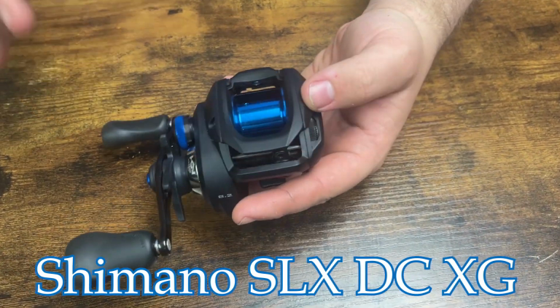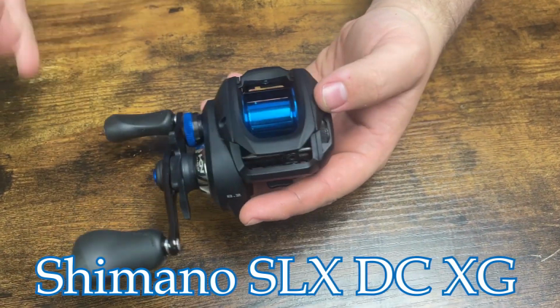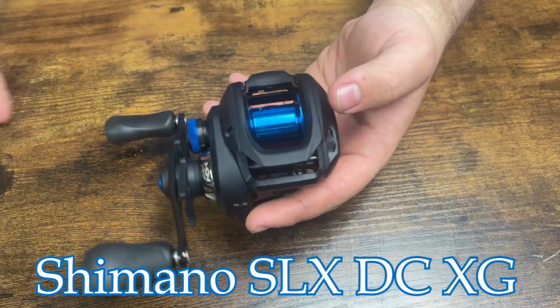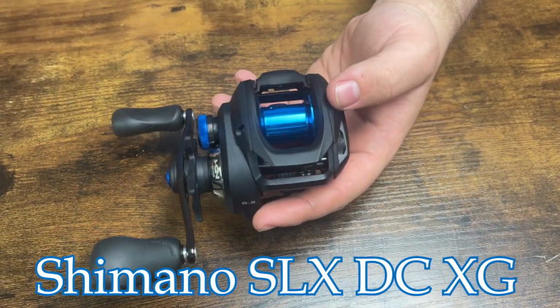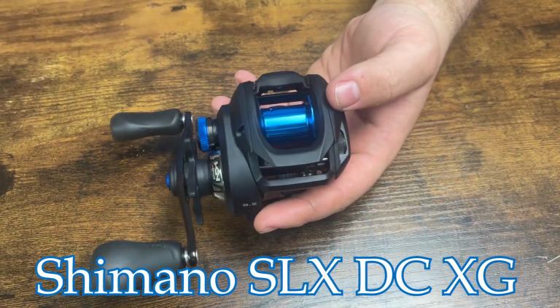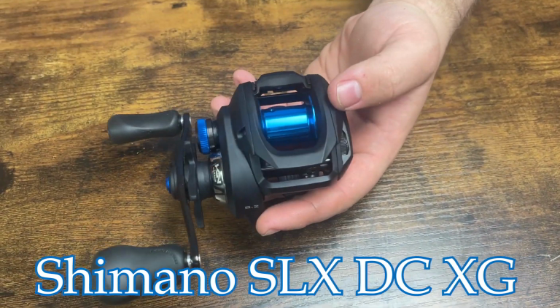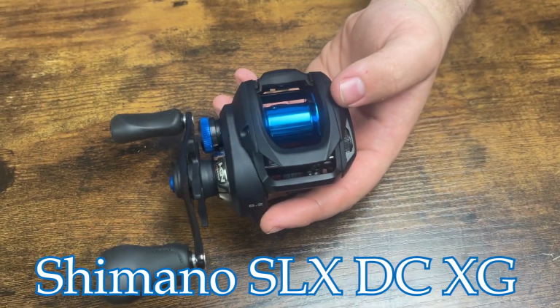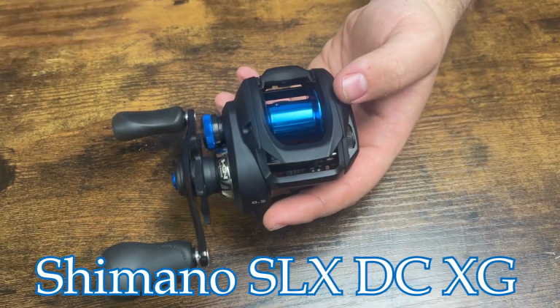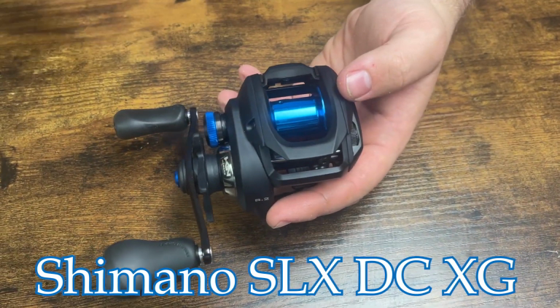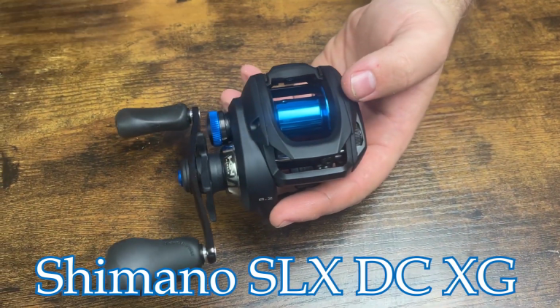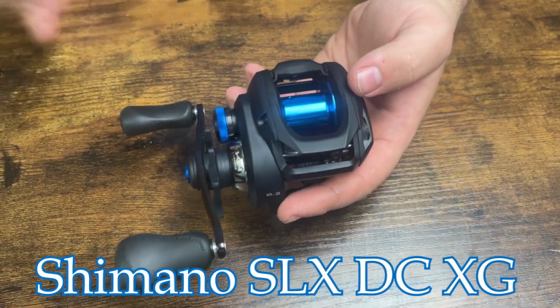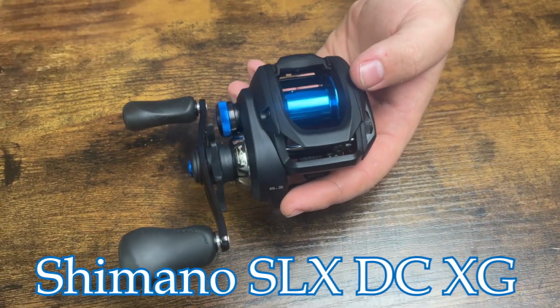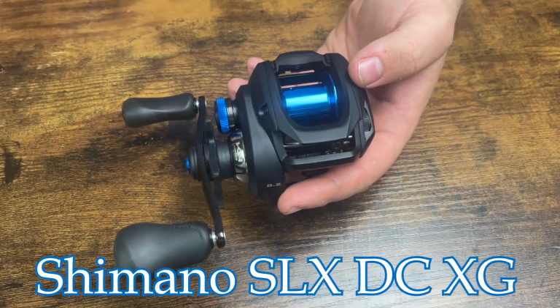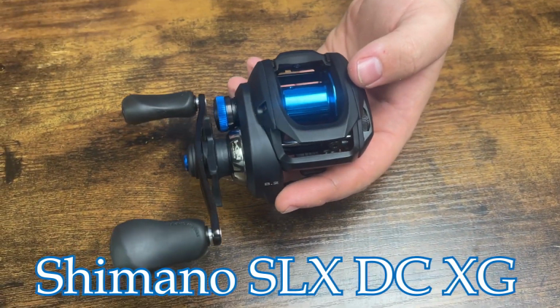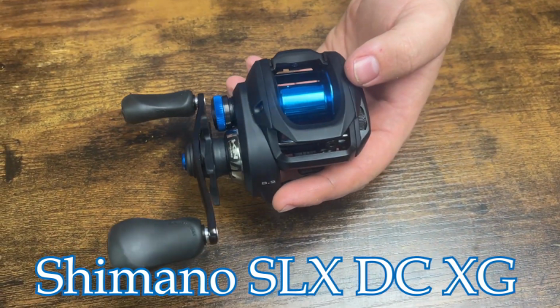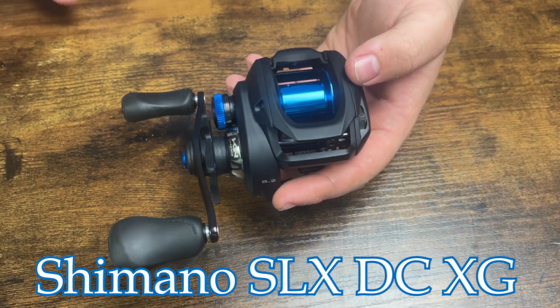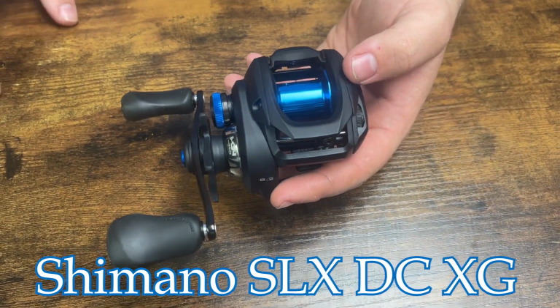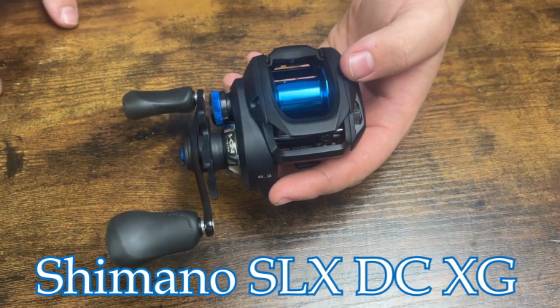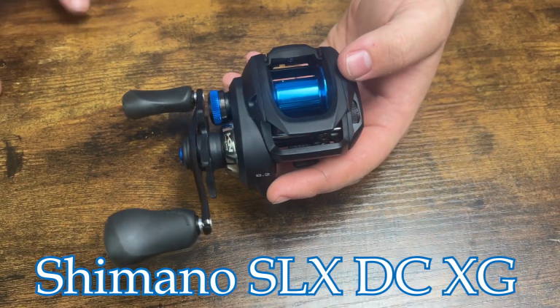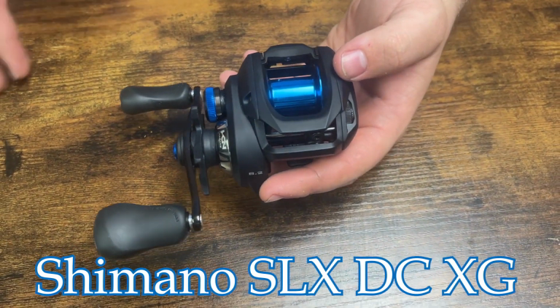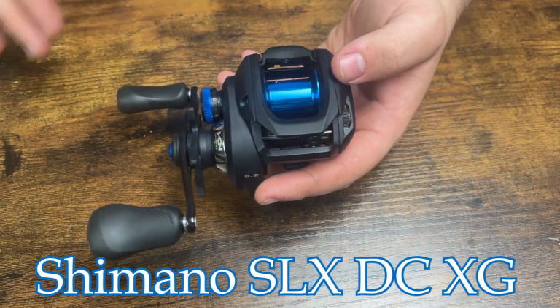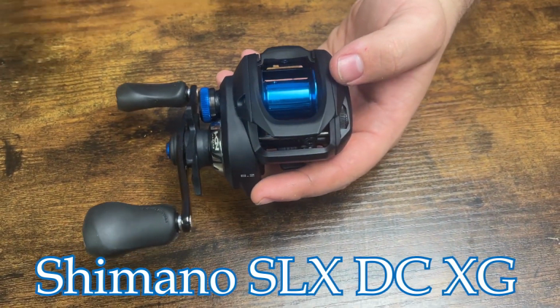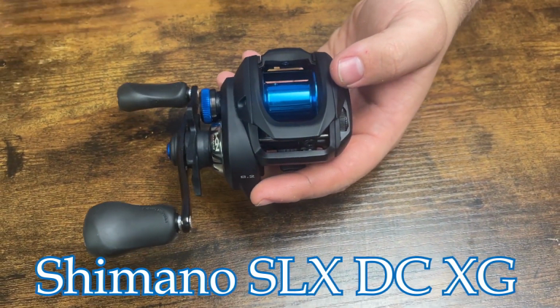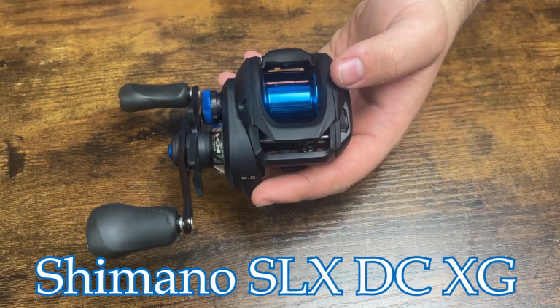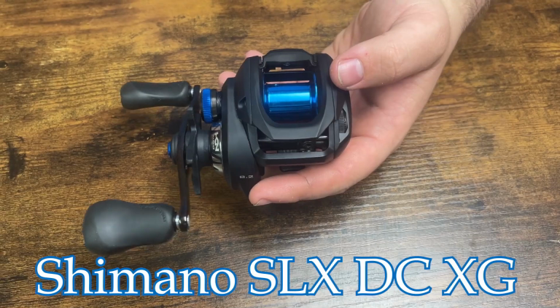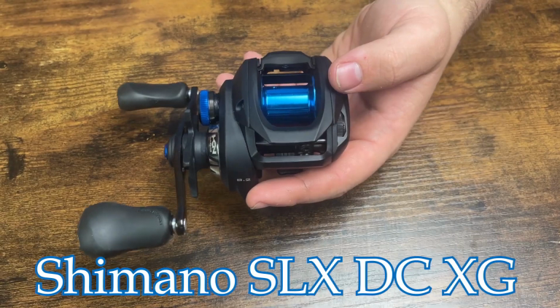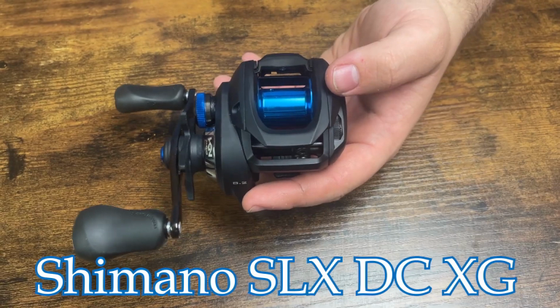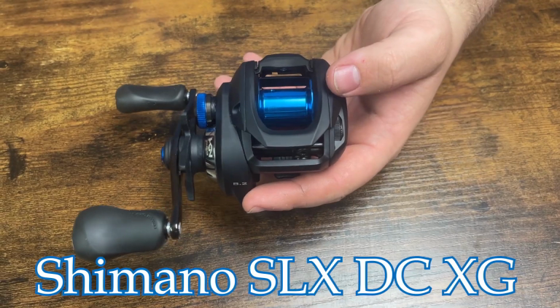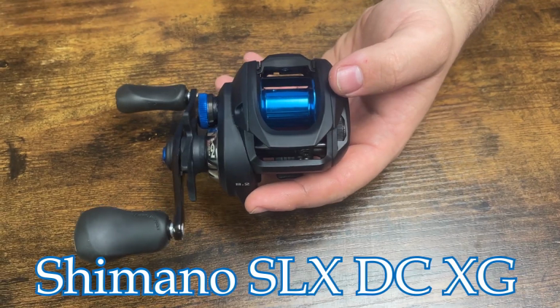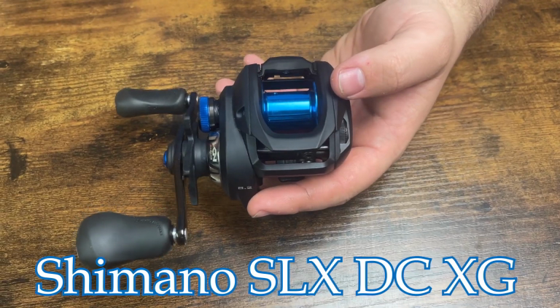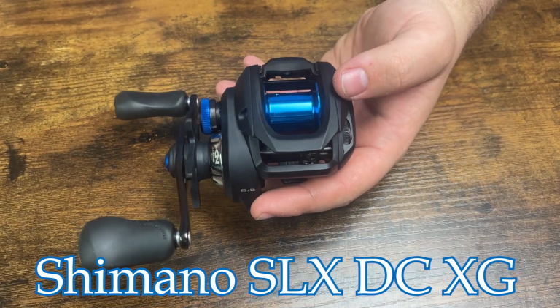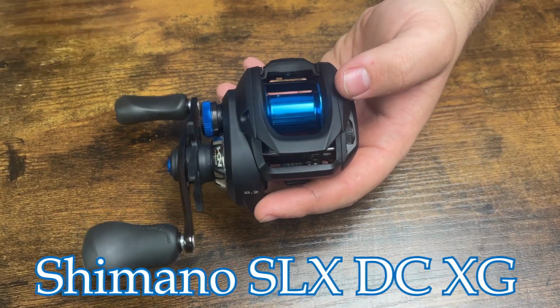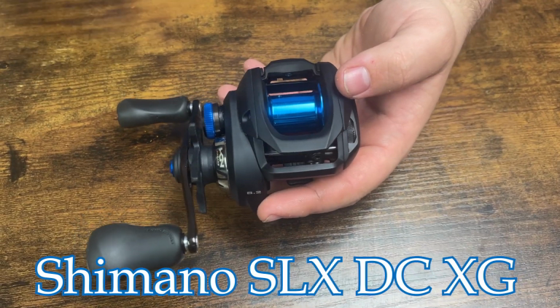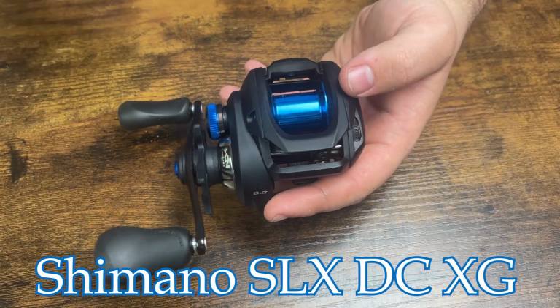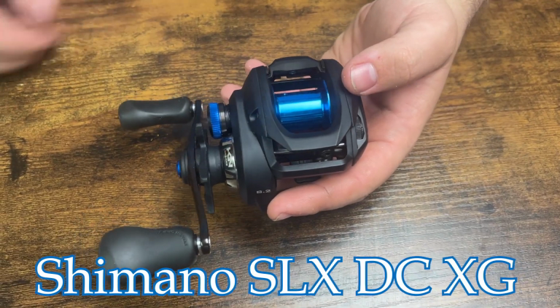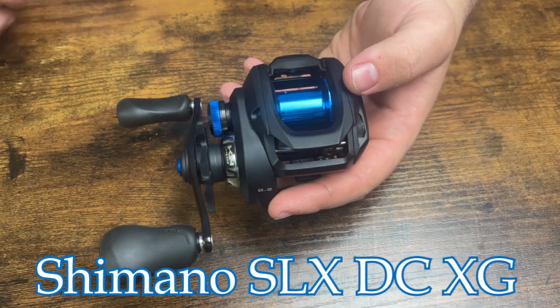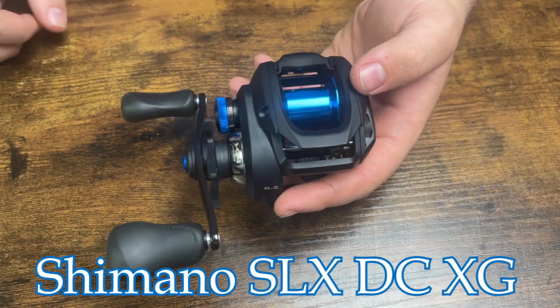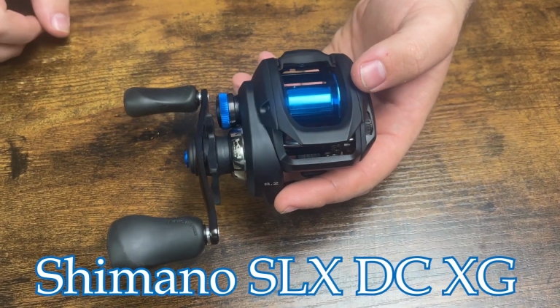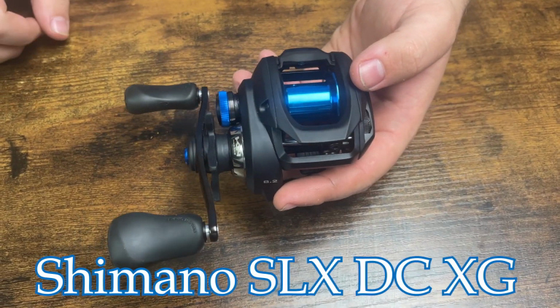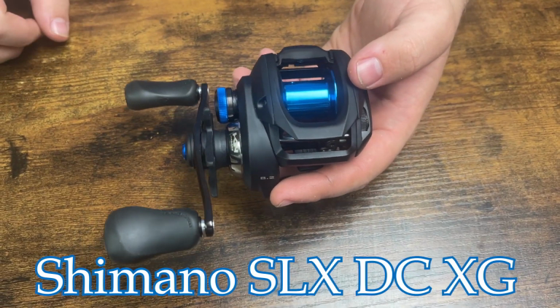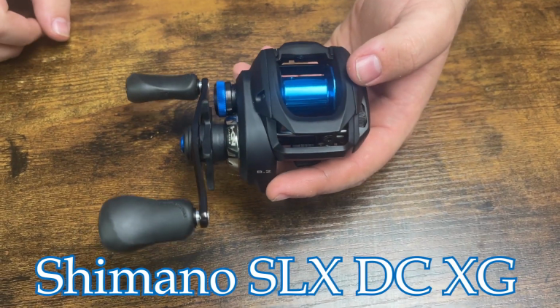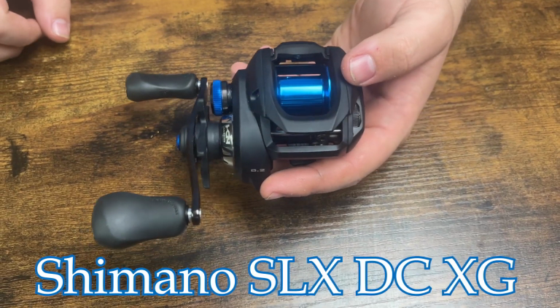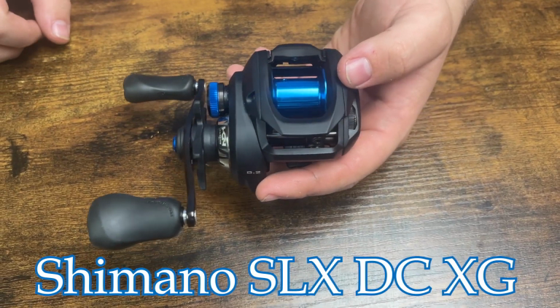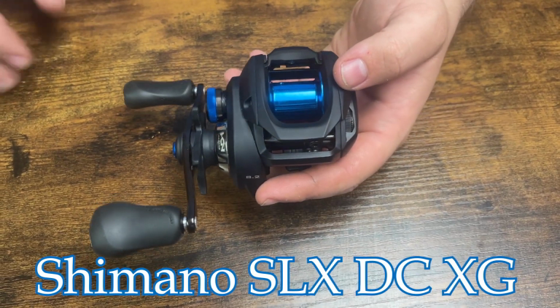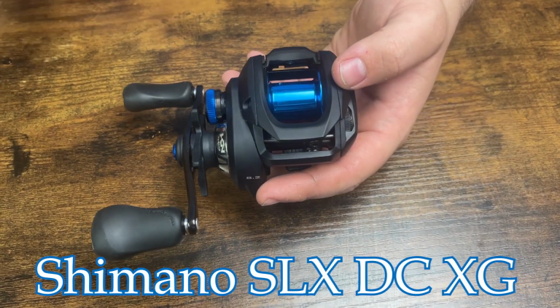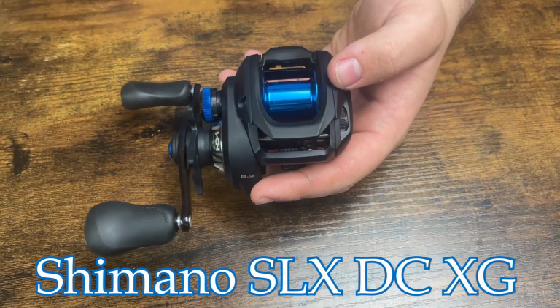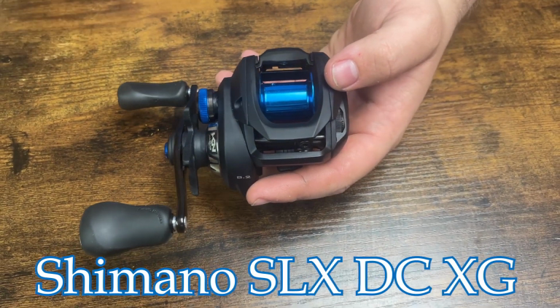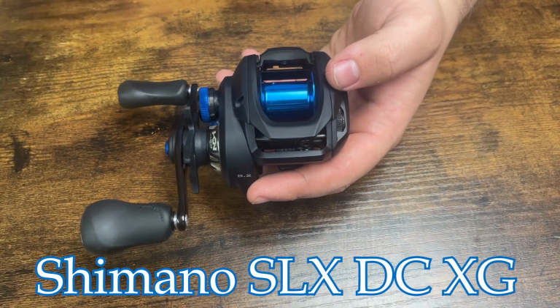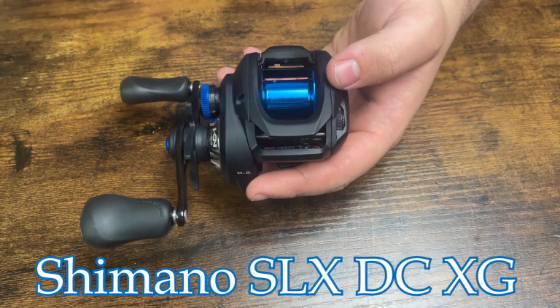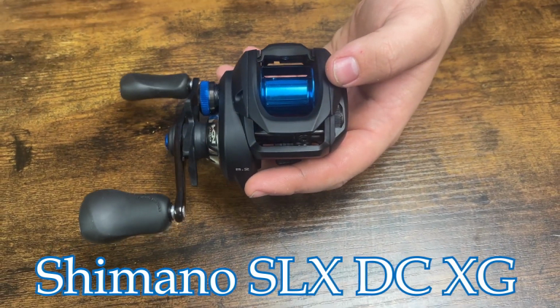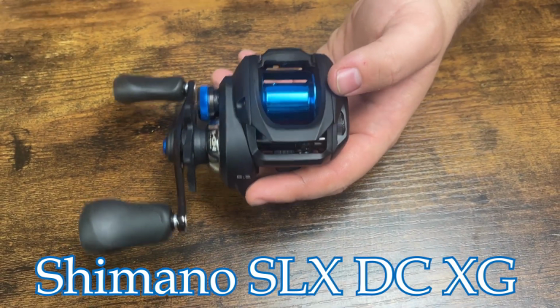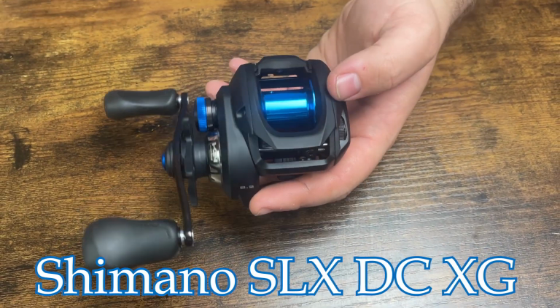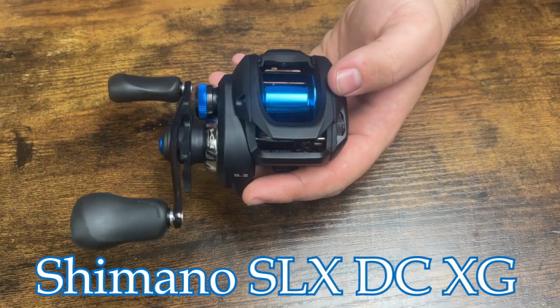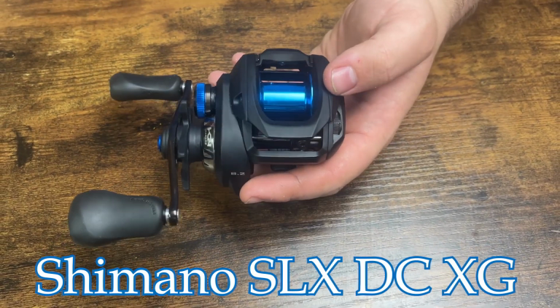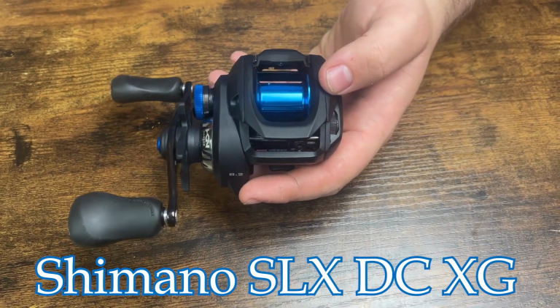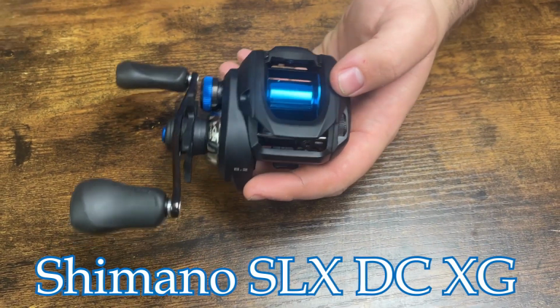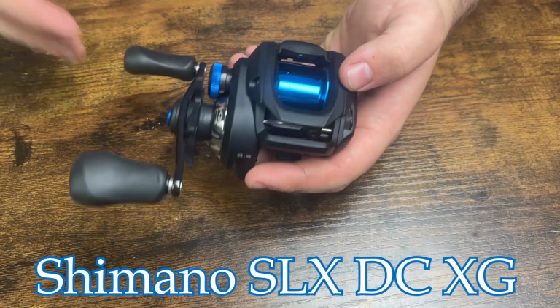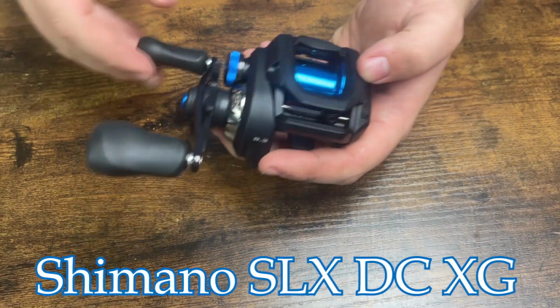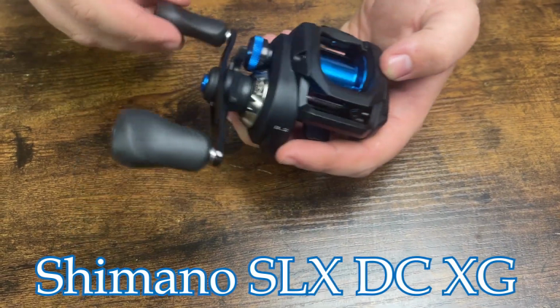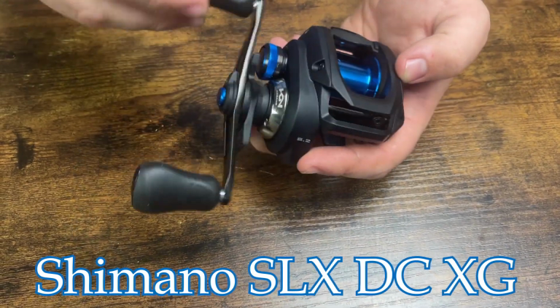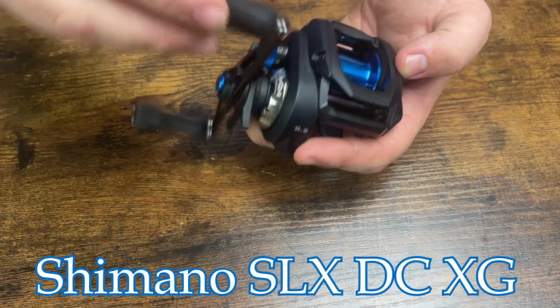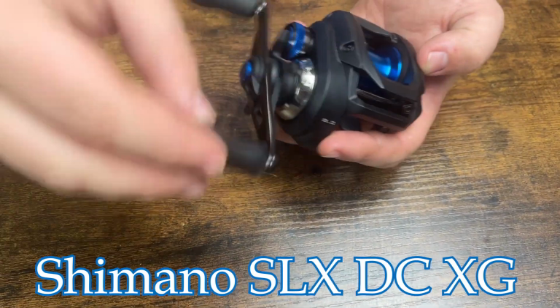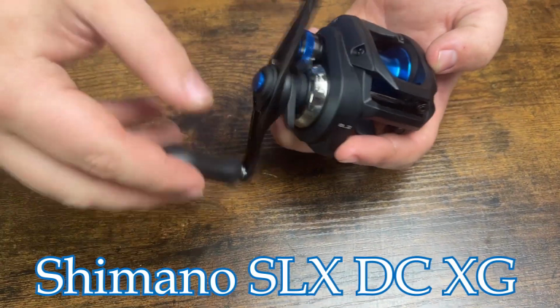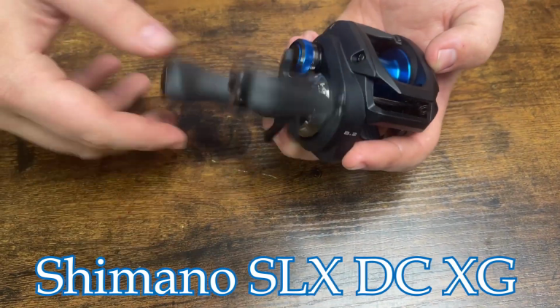It's a very versatile reel. You can do all sorts of things with it — whether you want to snakehead fish or fish for rockfish with a two. It holds plenty of line and plenty of drag for all those applications.